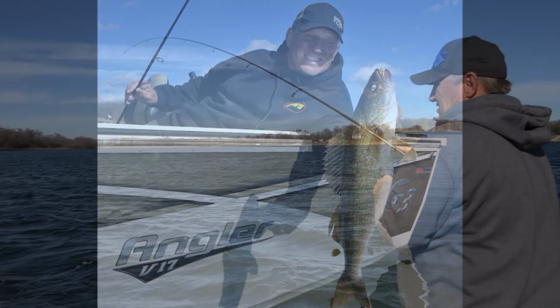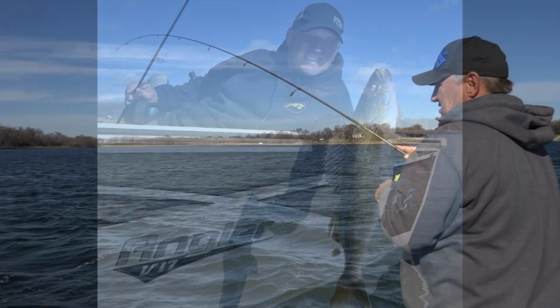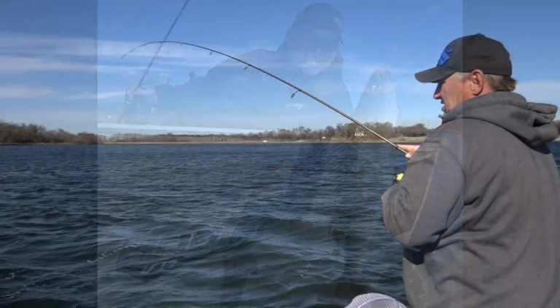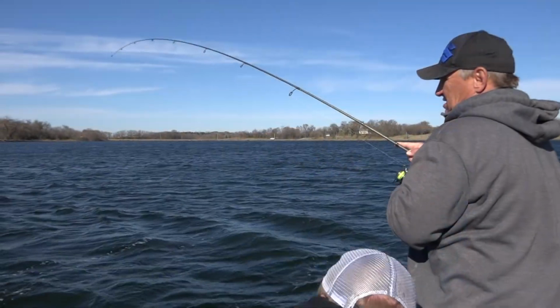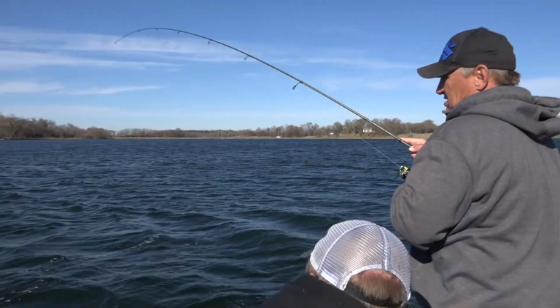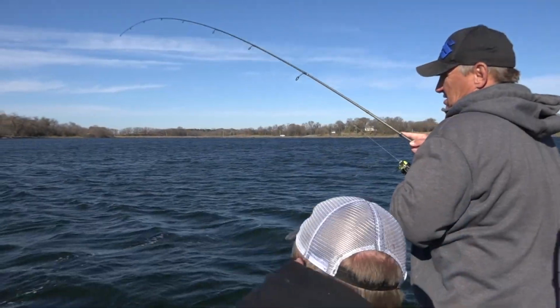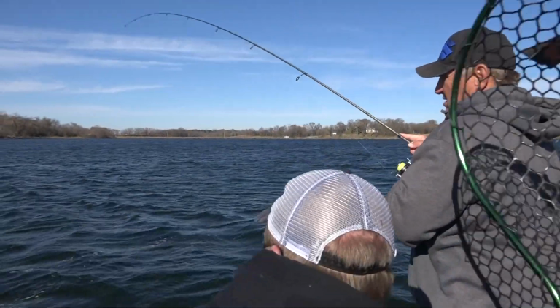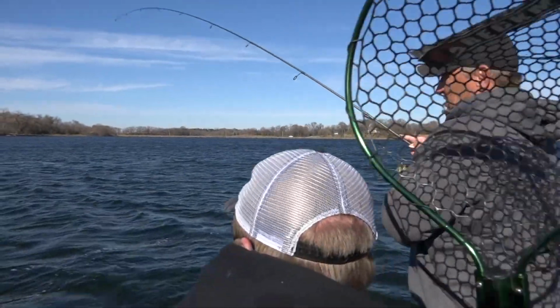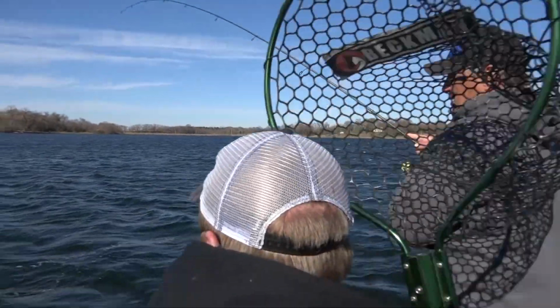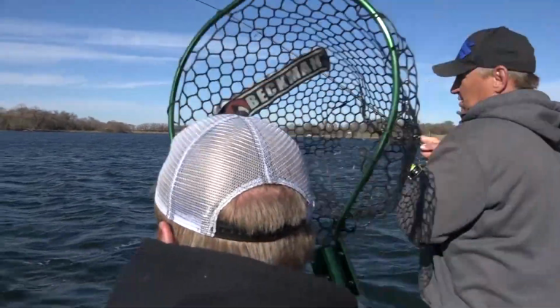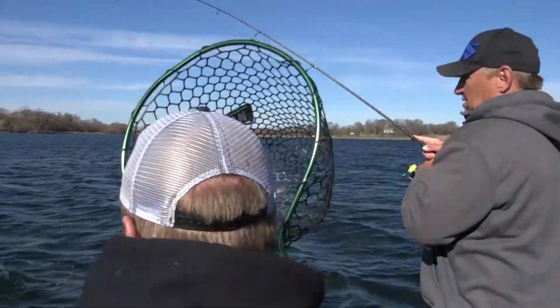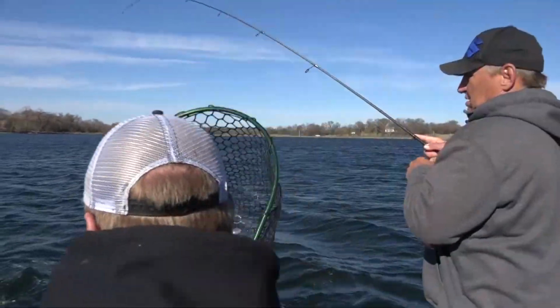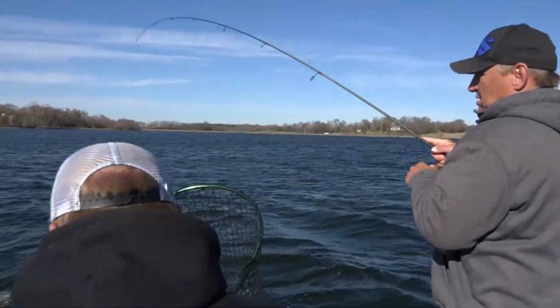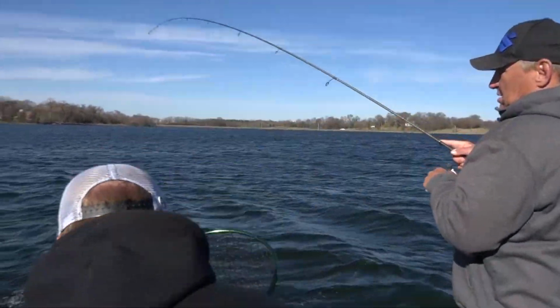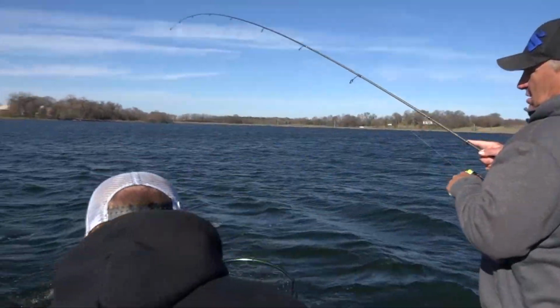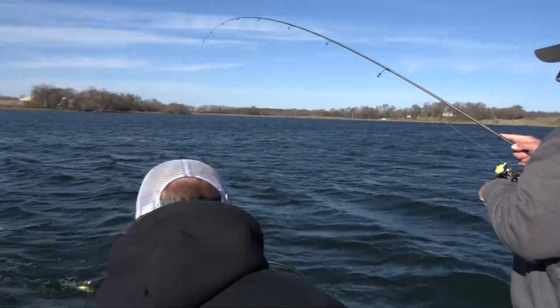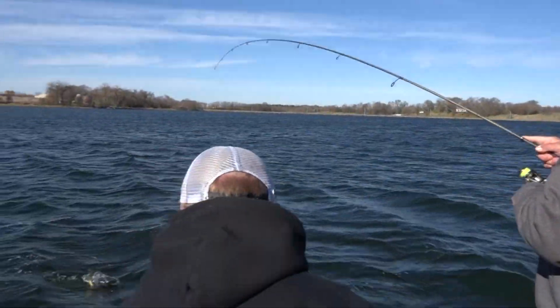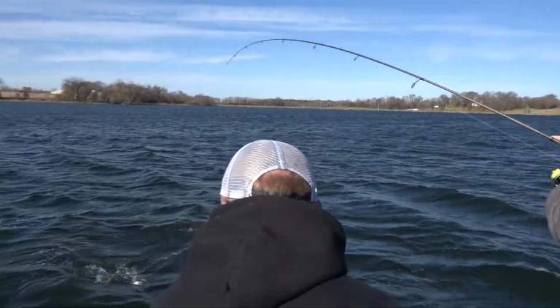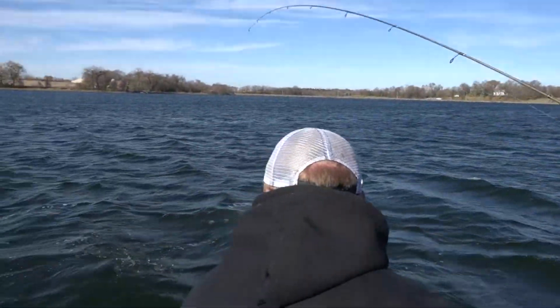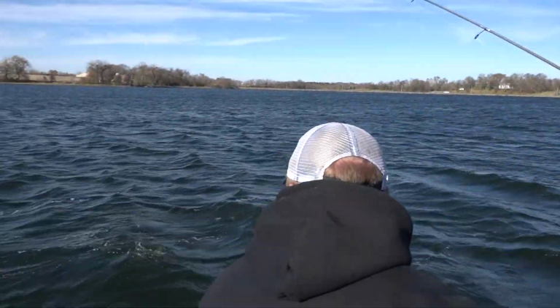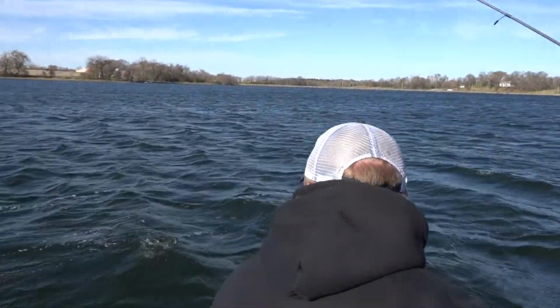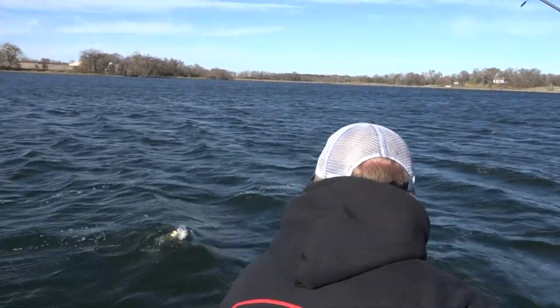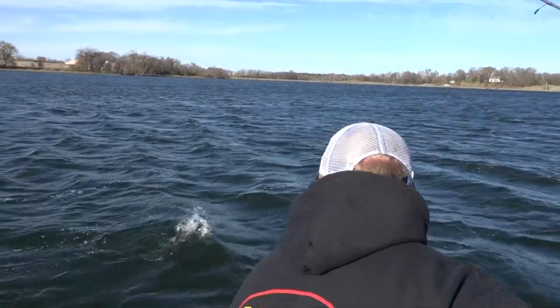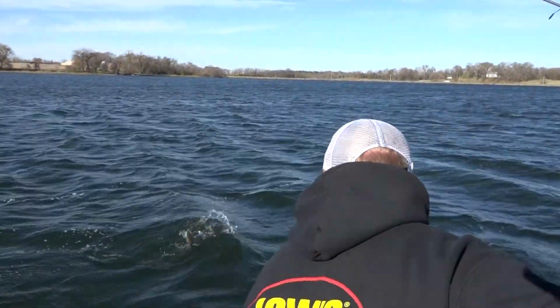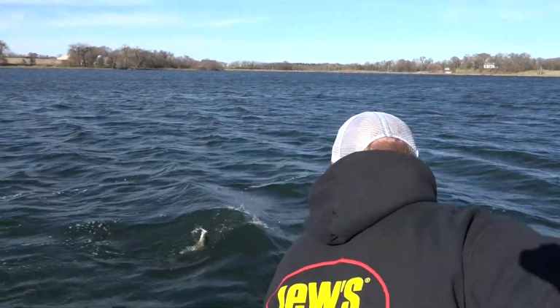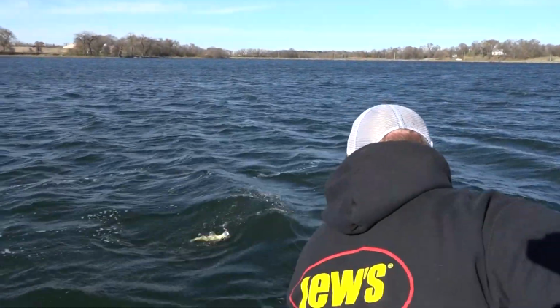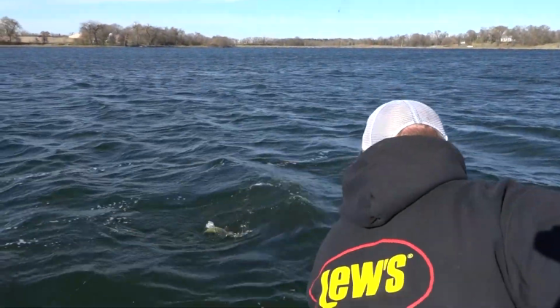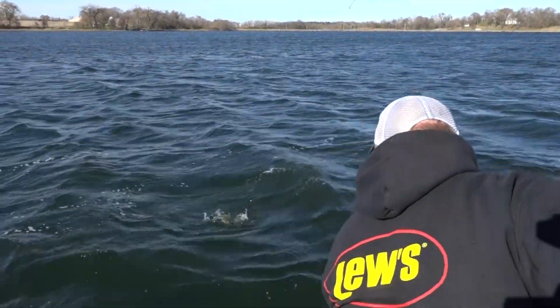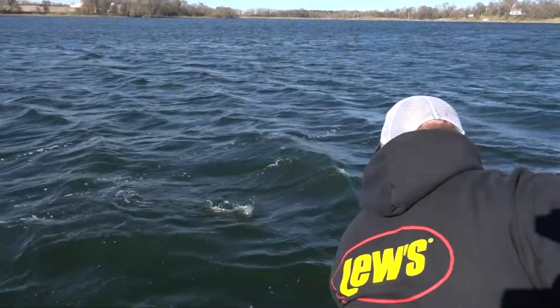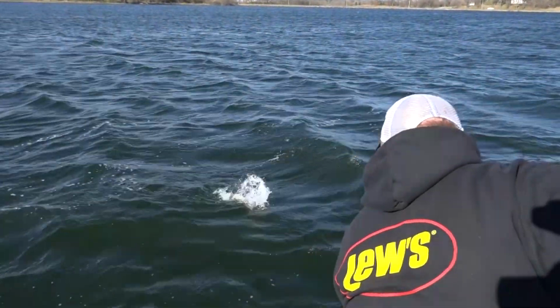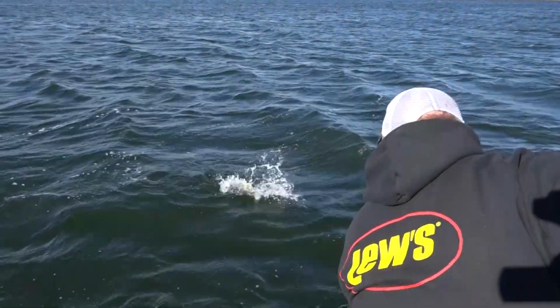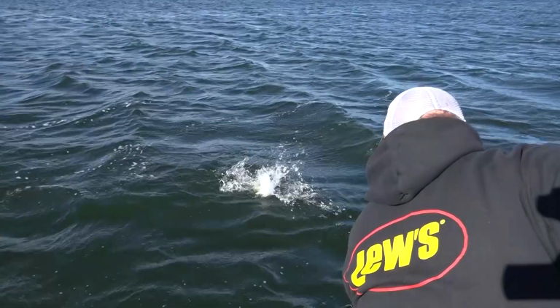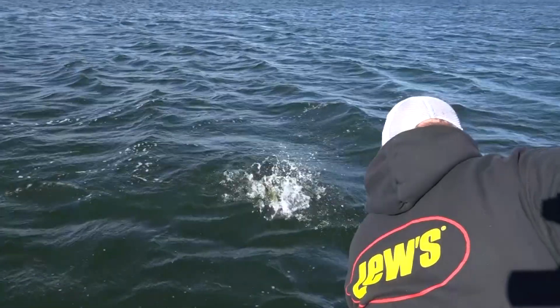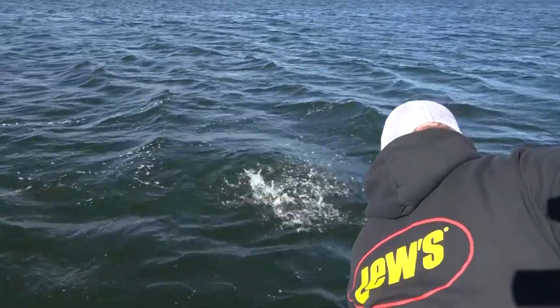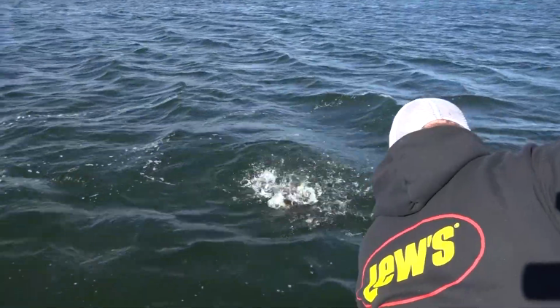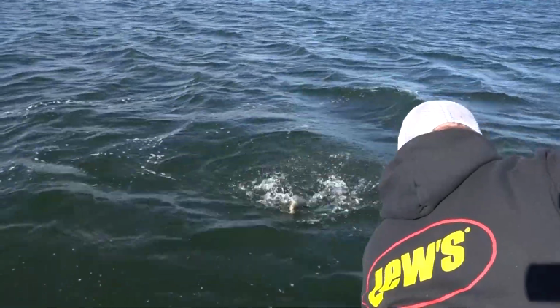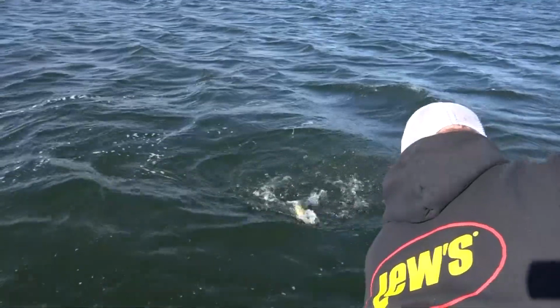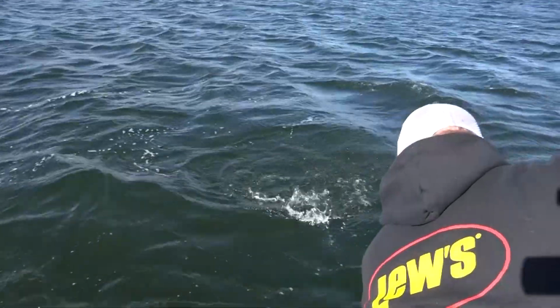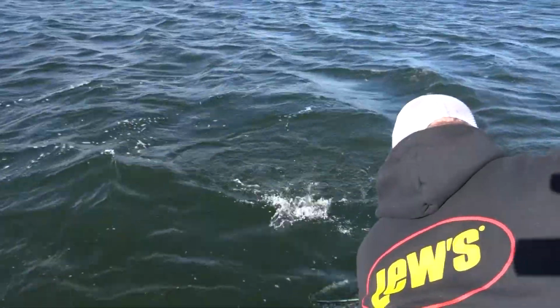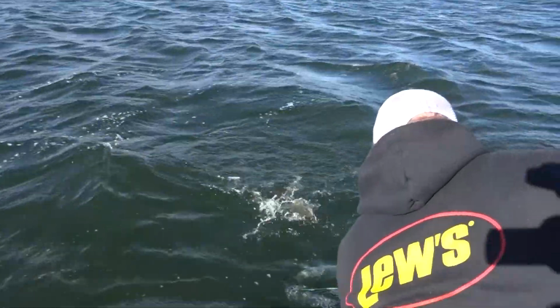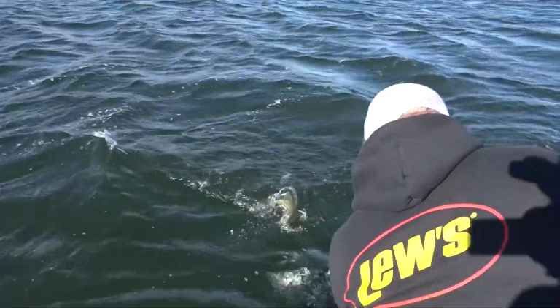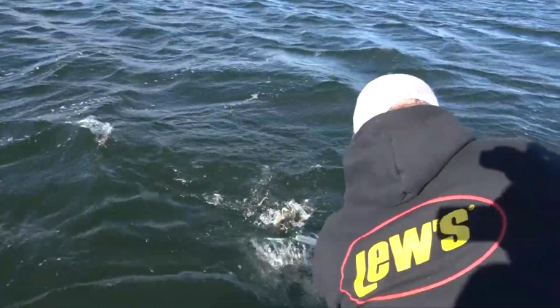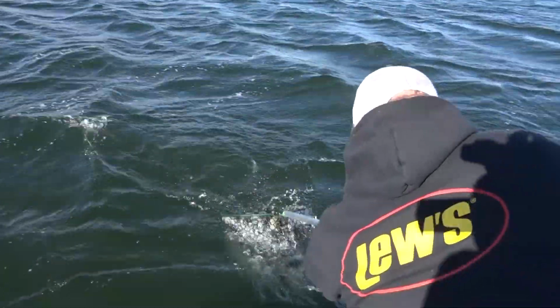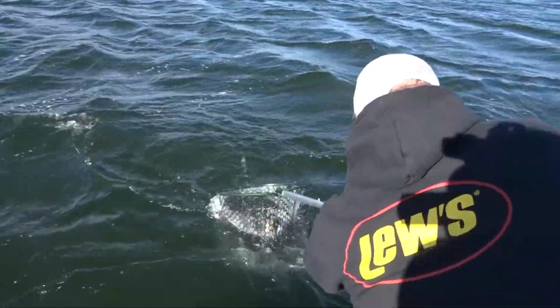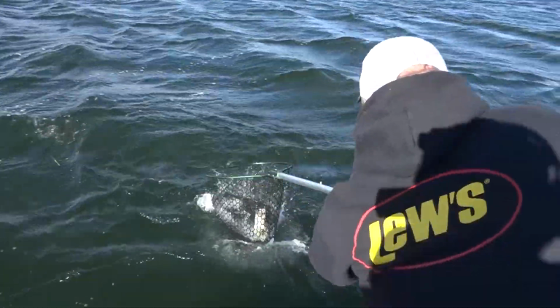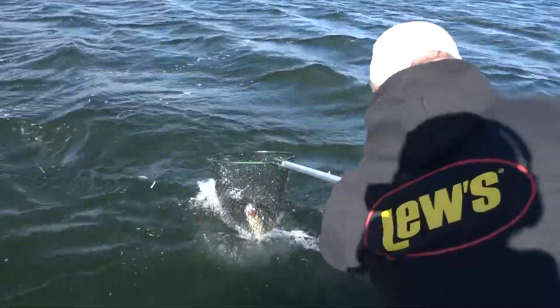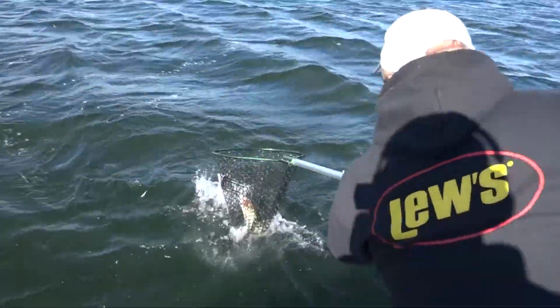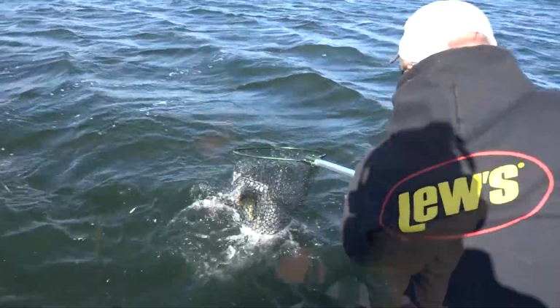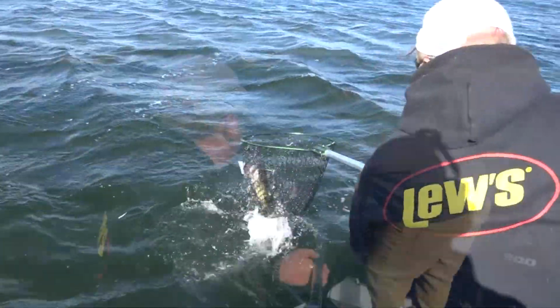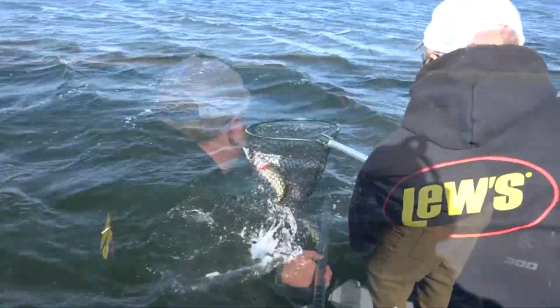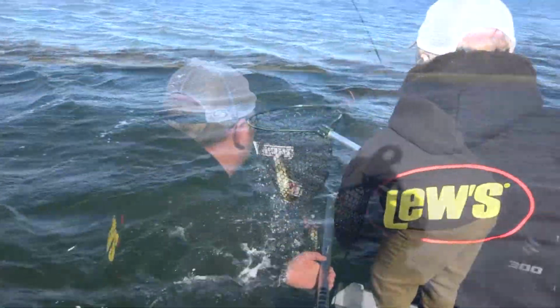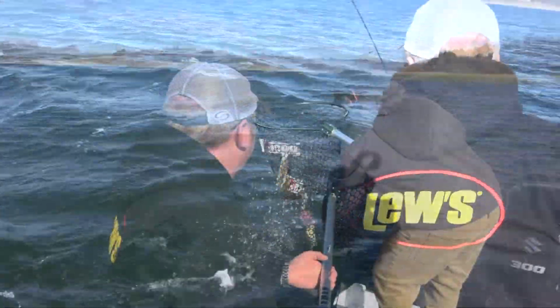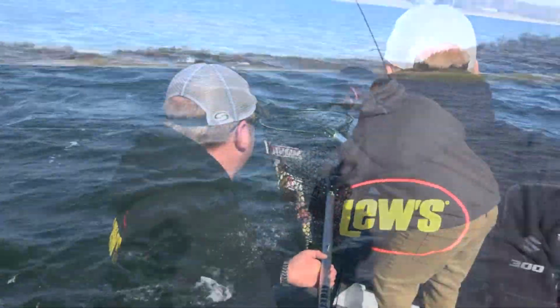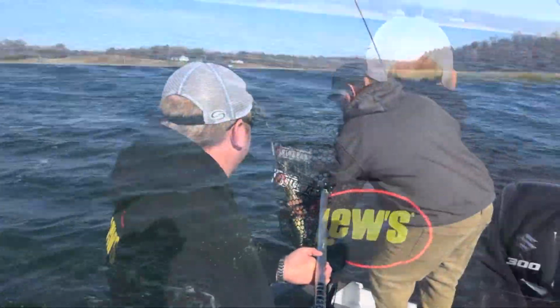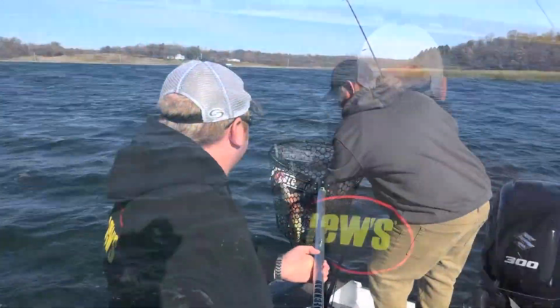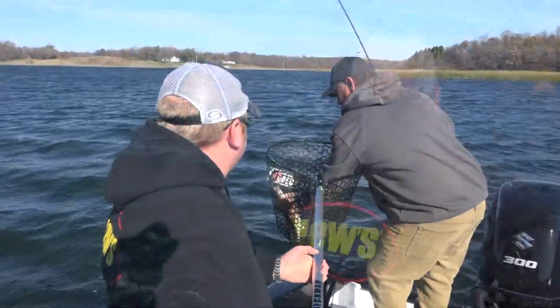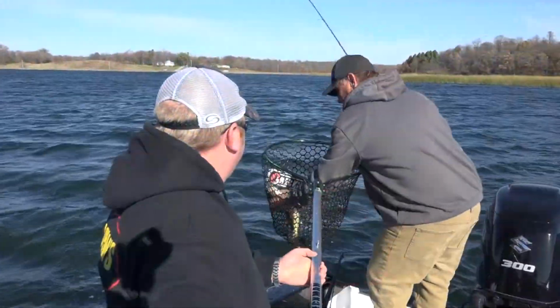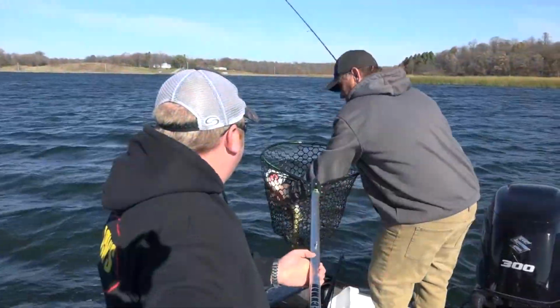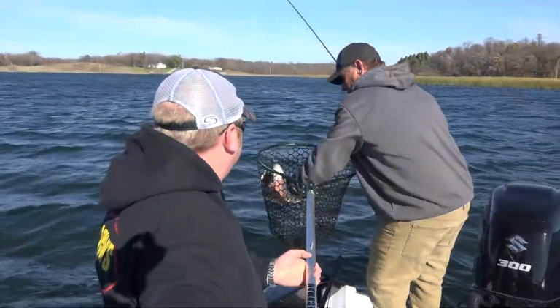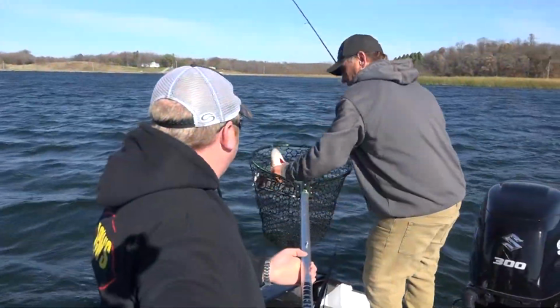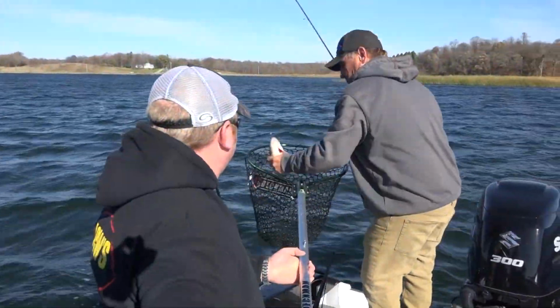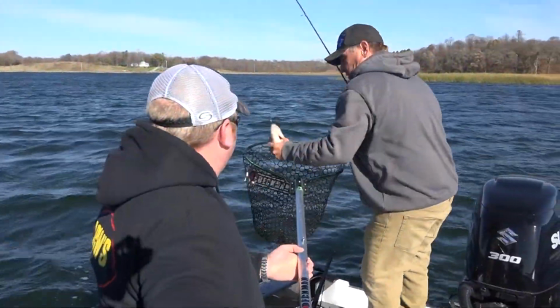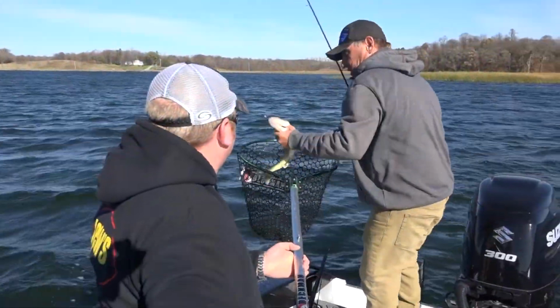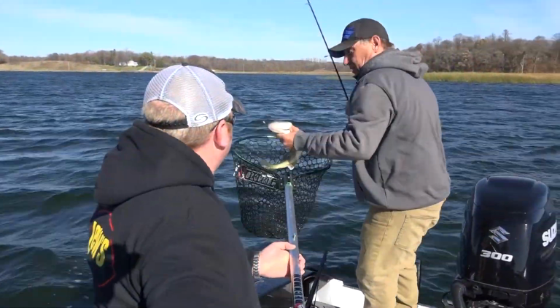I like some of our smaller shallow lakes in the area early in the season. They warm up faster and the walleye should be on the bite.